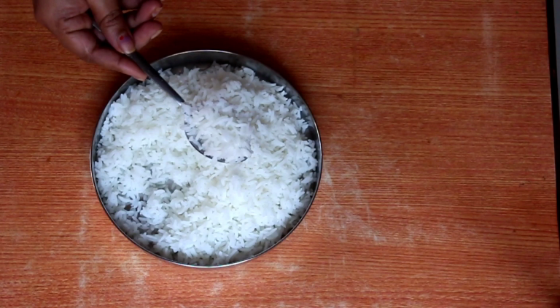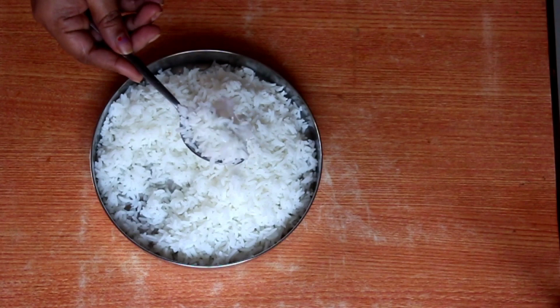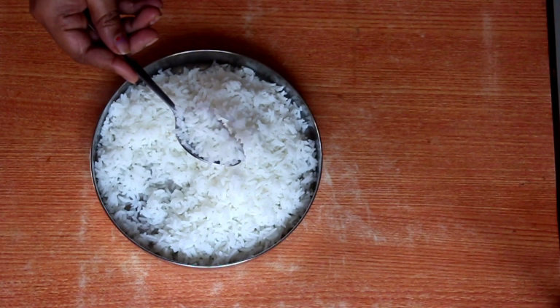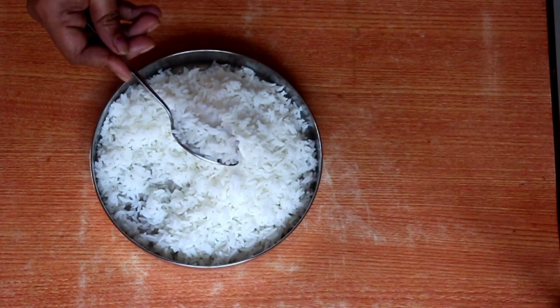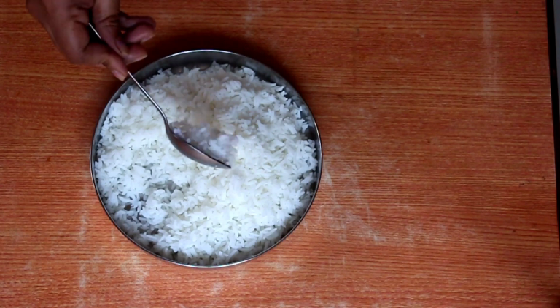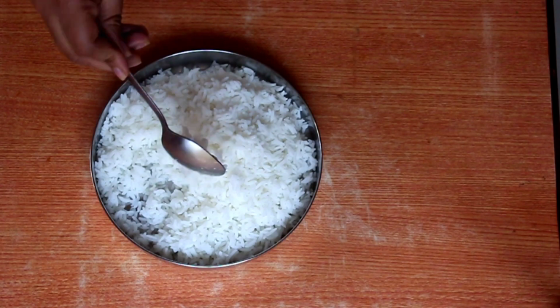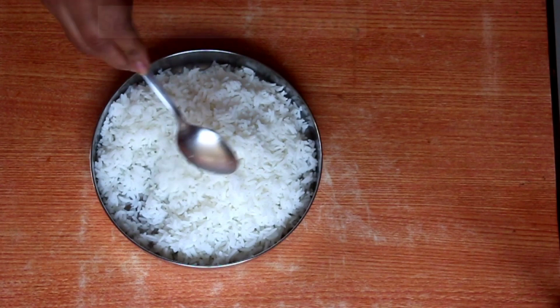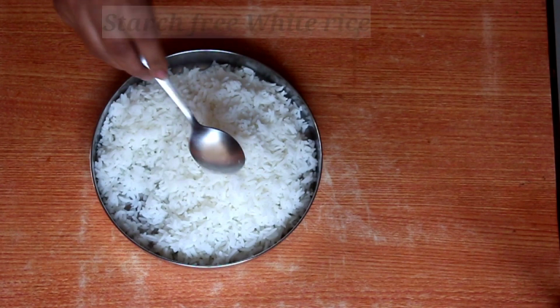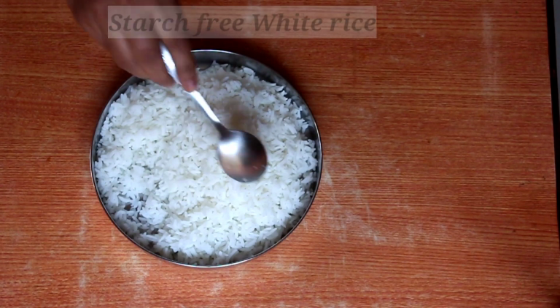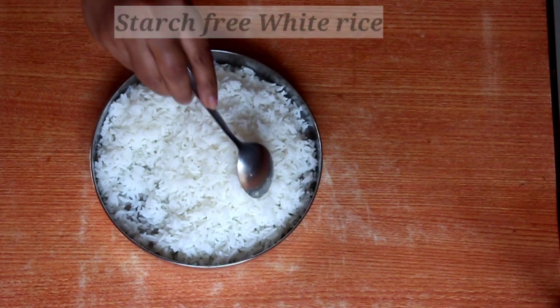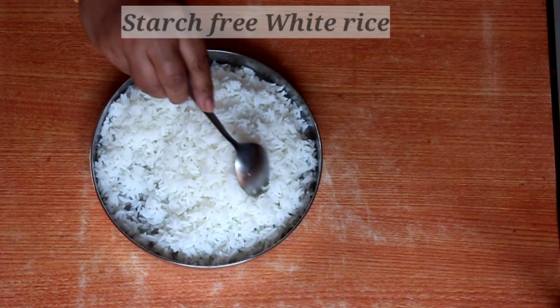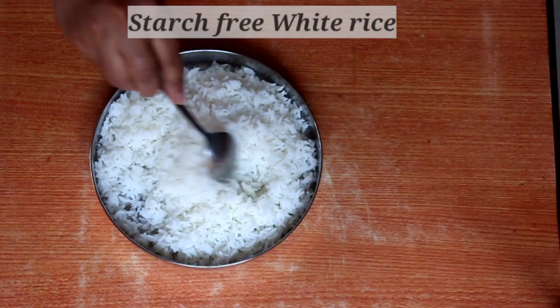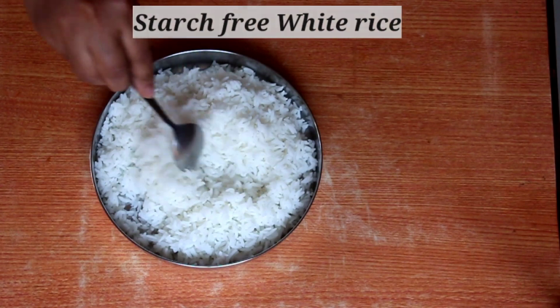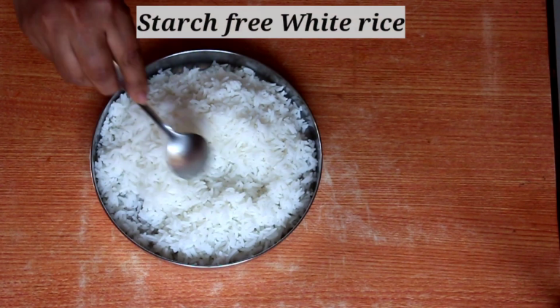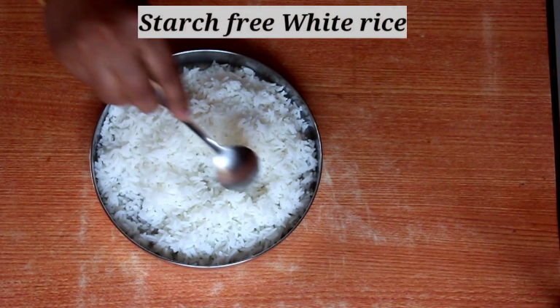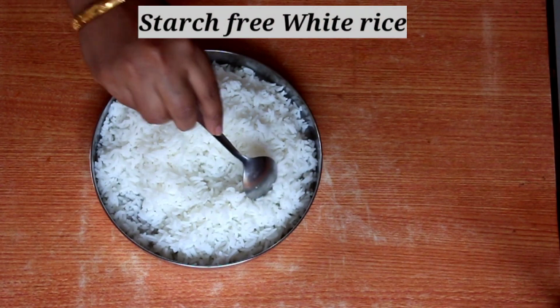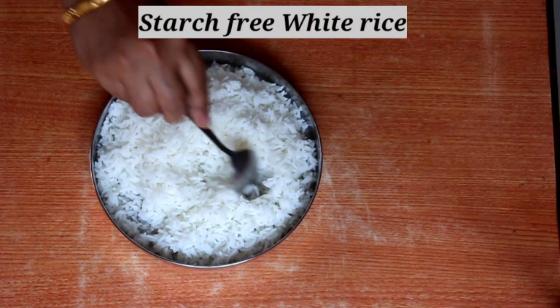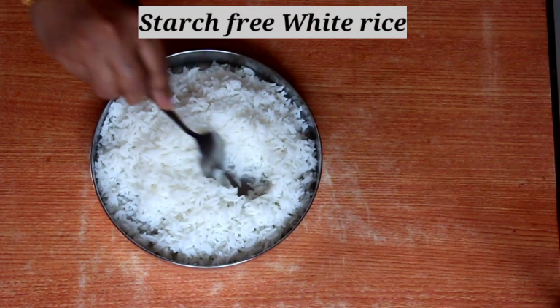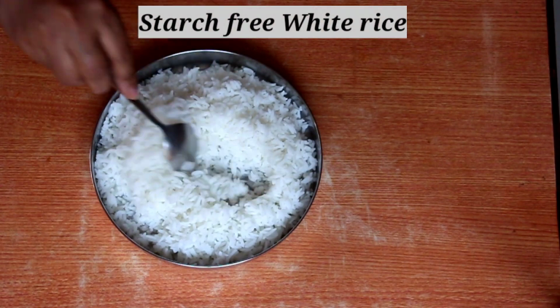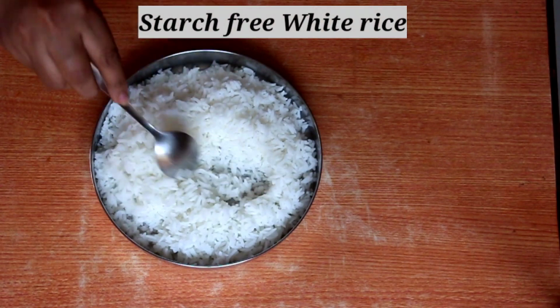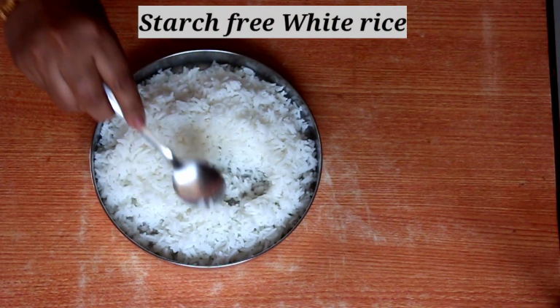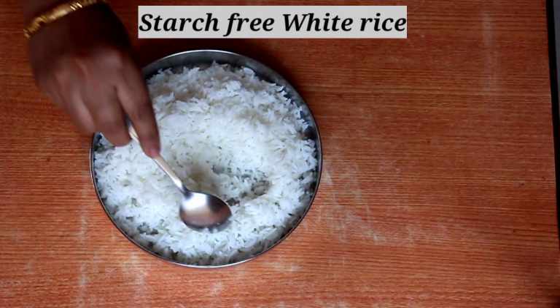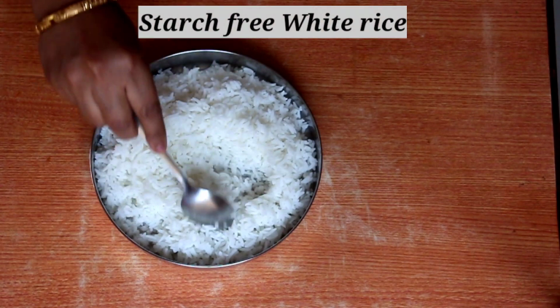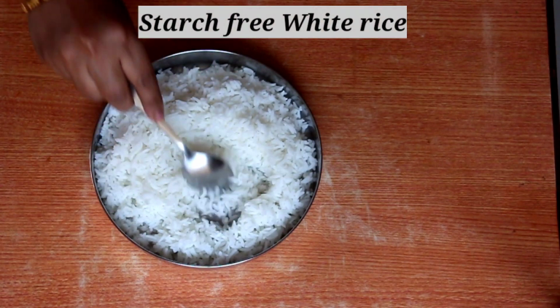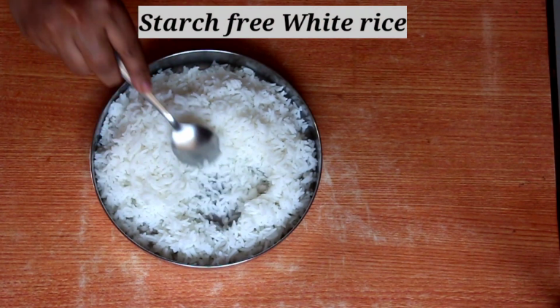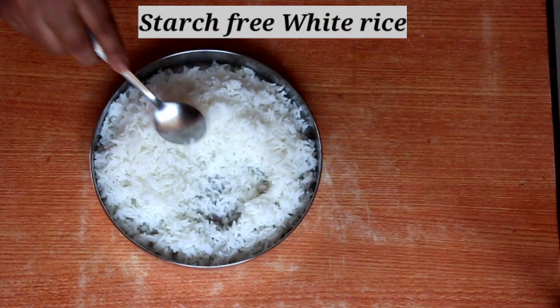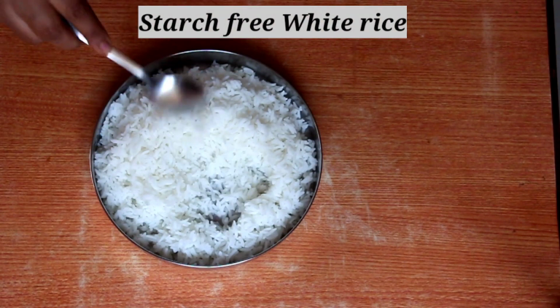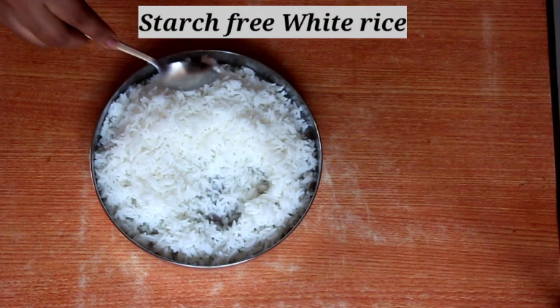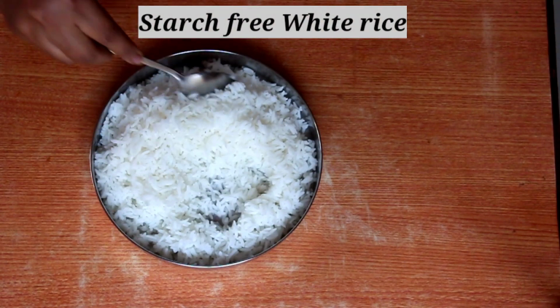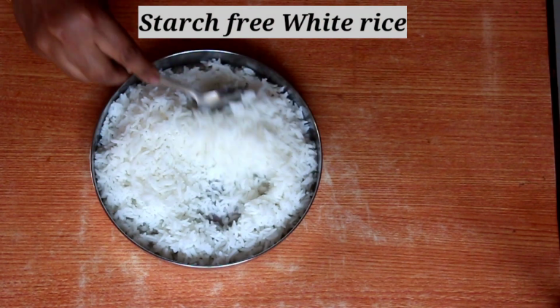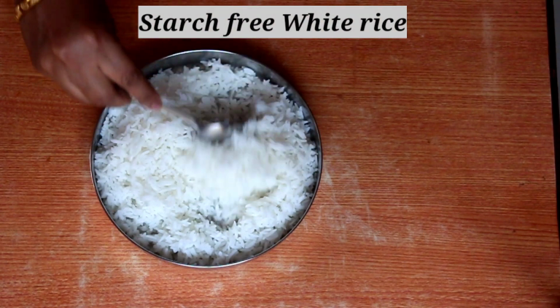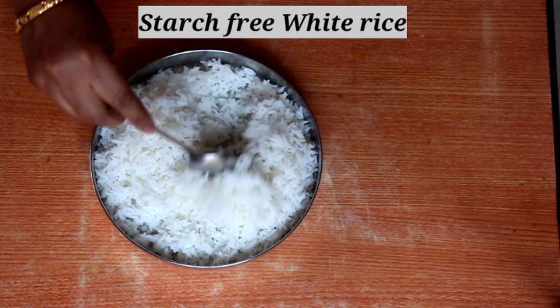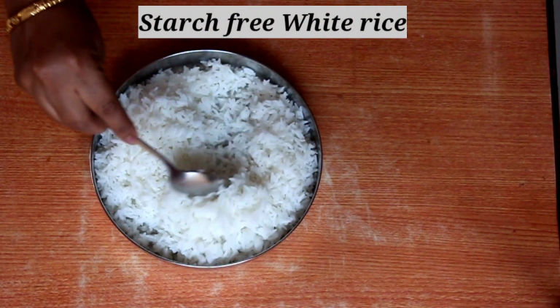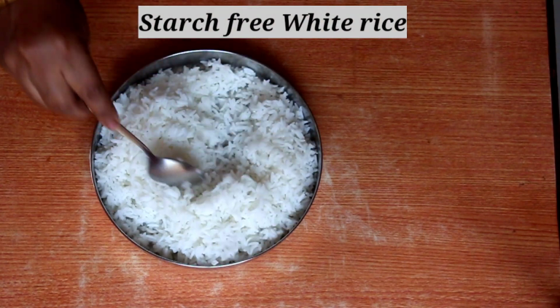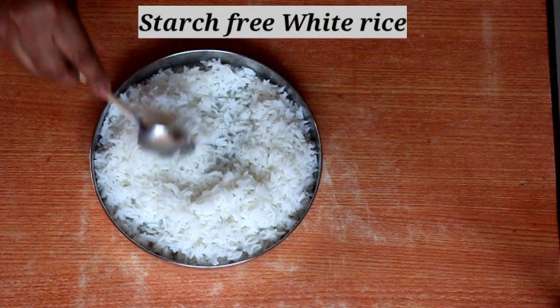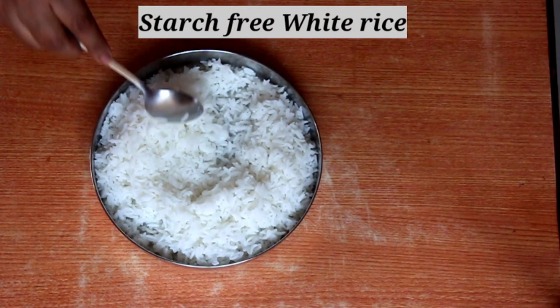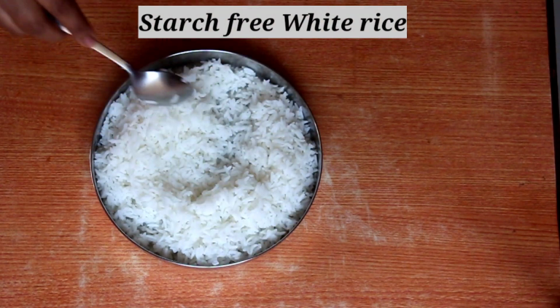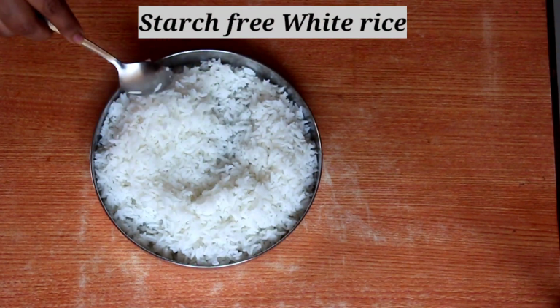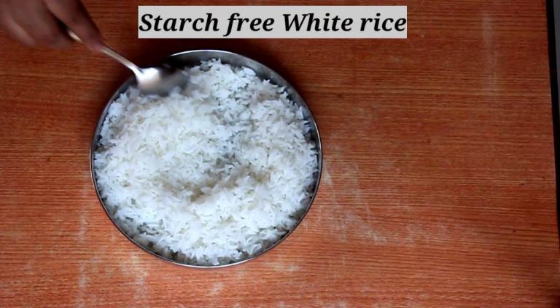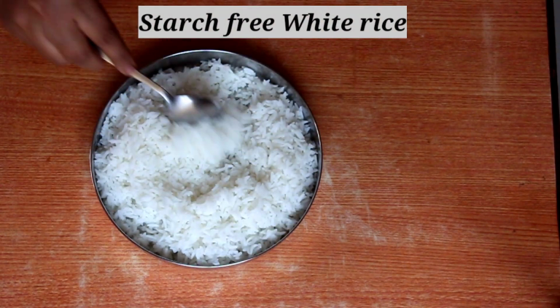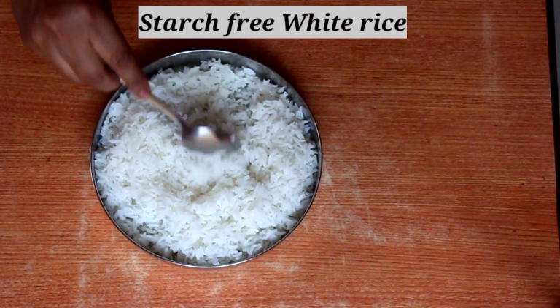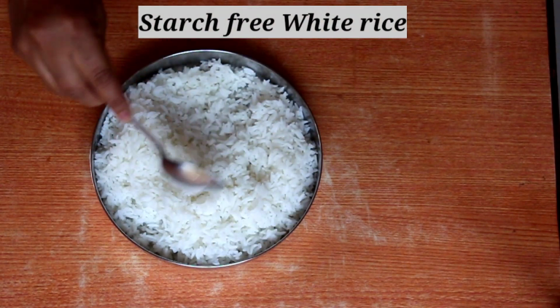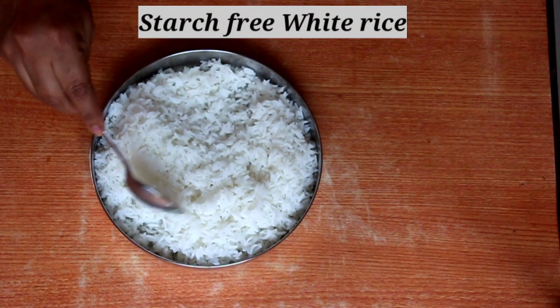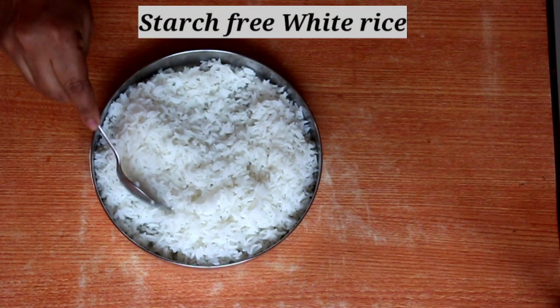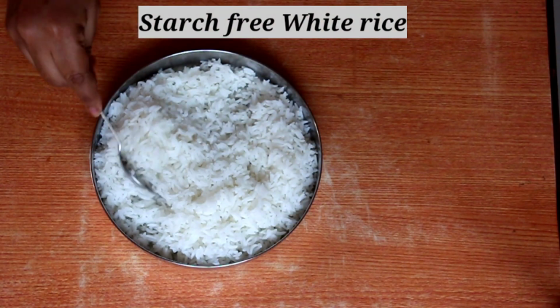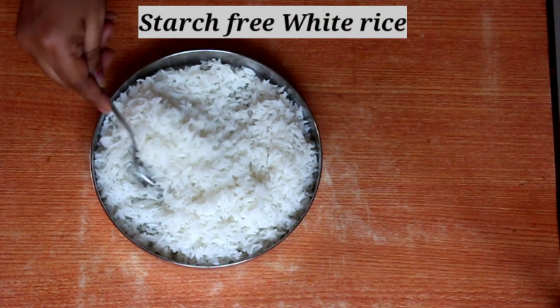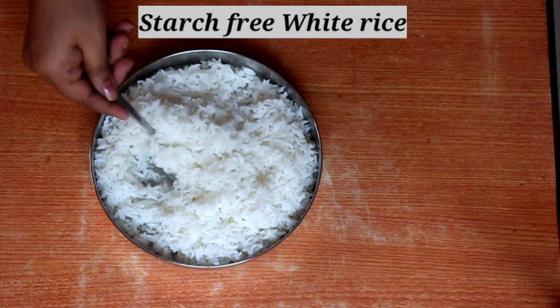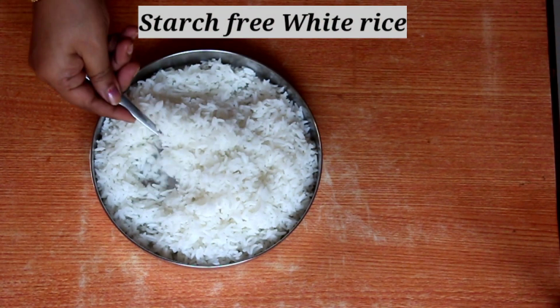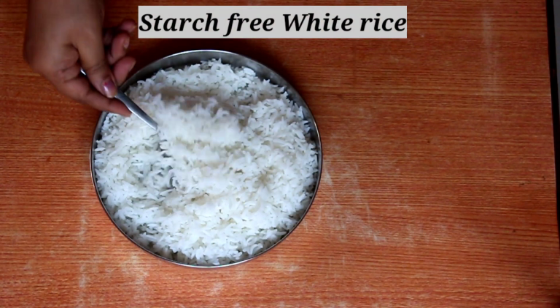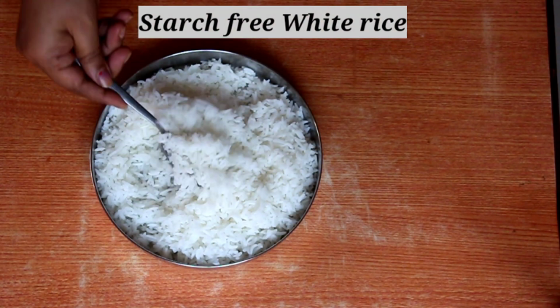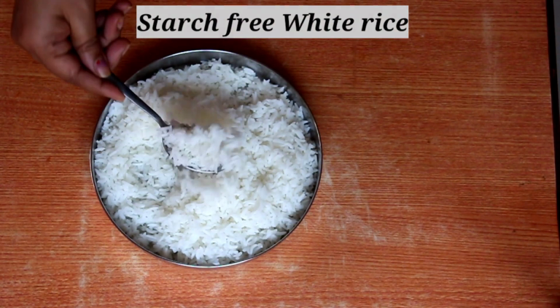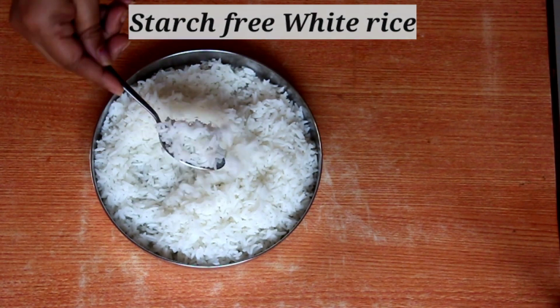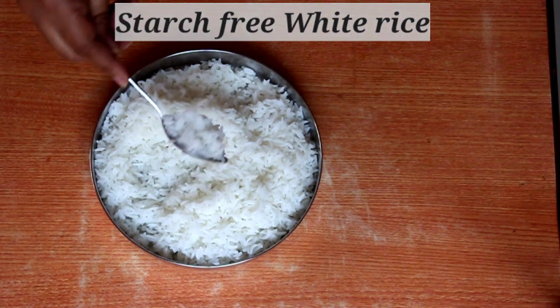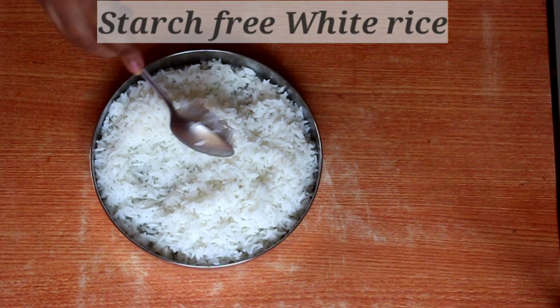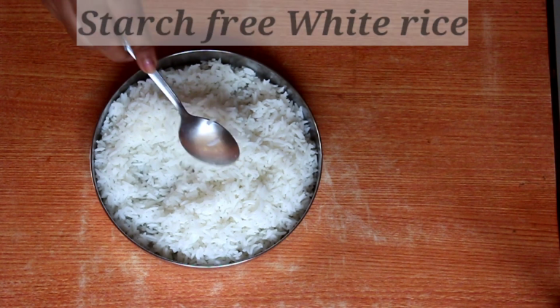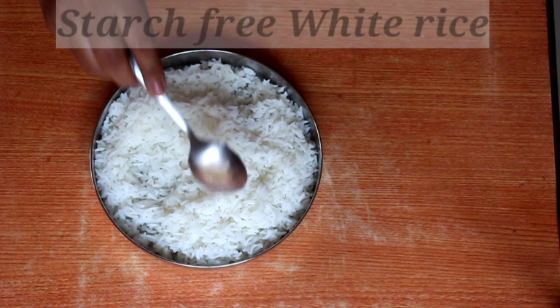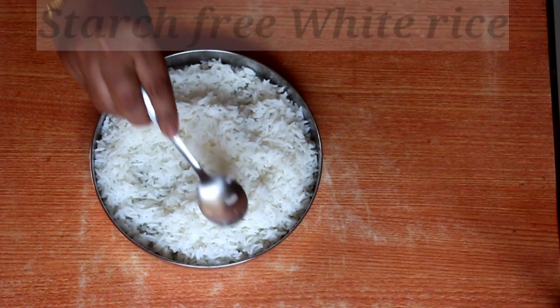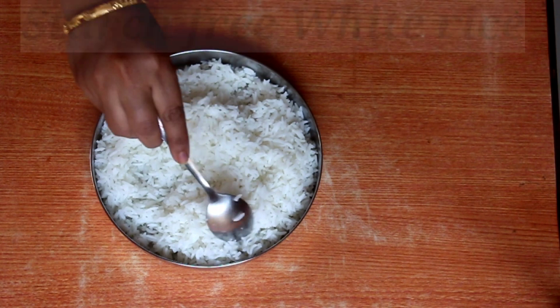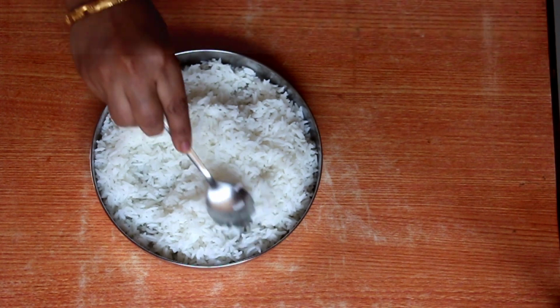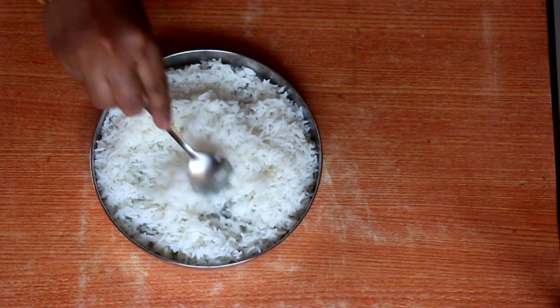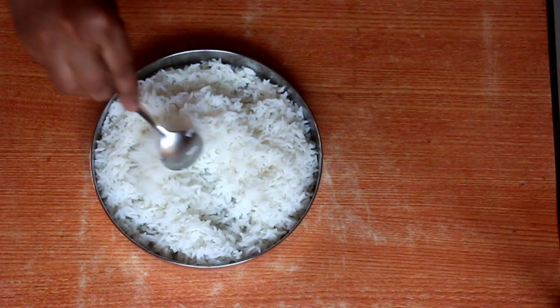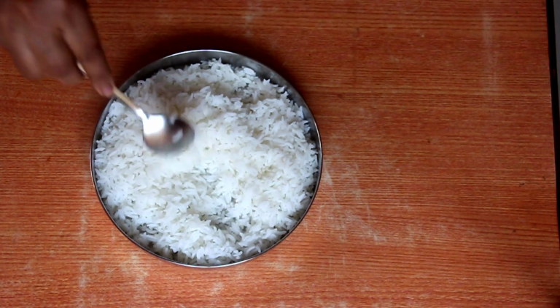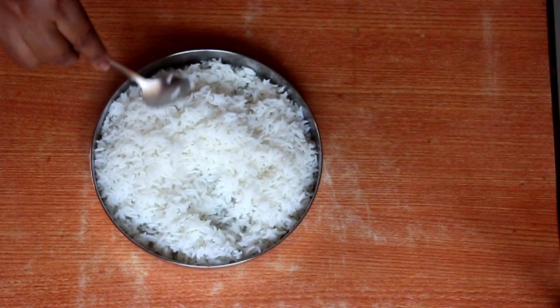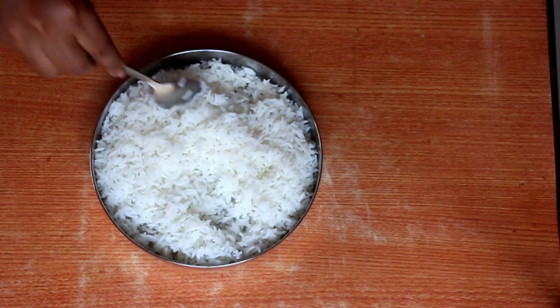Hi! Hello! Welcome back to Krathuswood. I am going to show you a very basic and starch-free recipe.